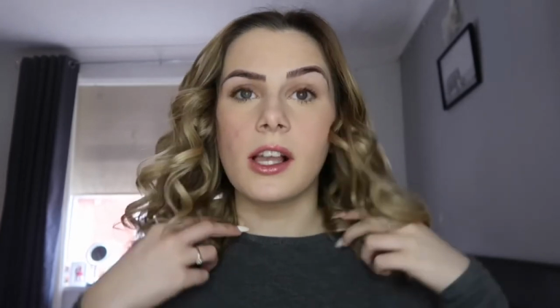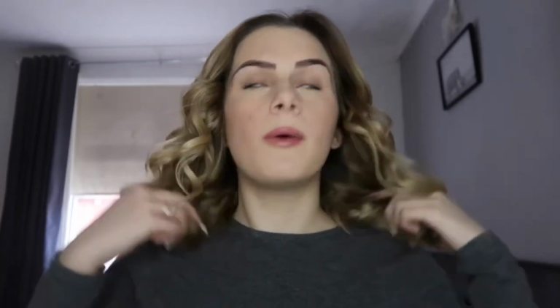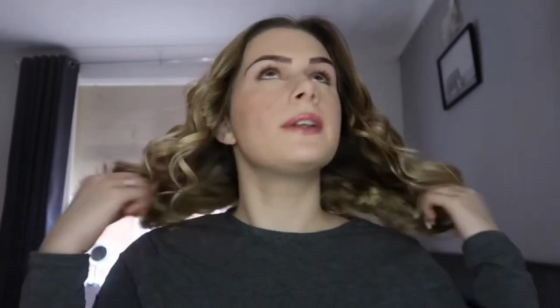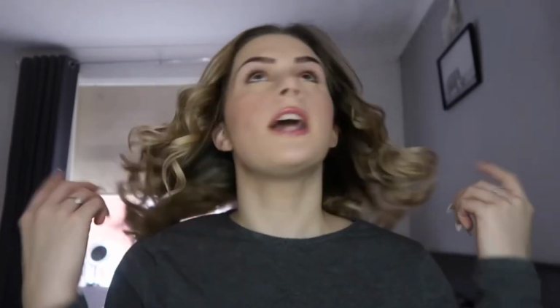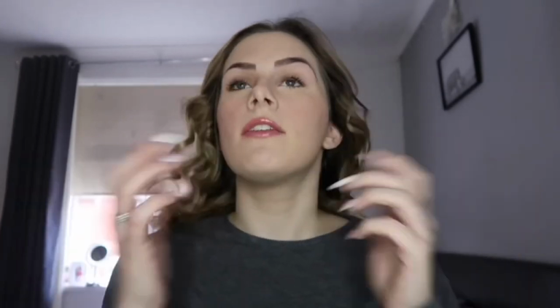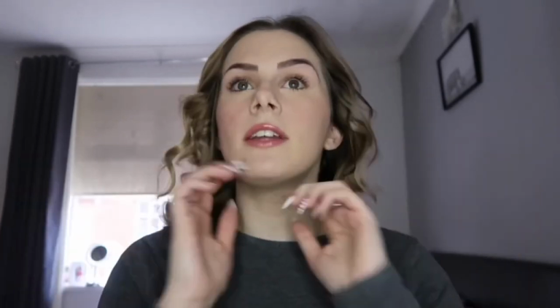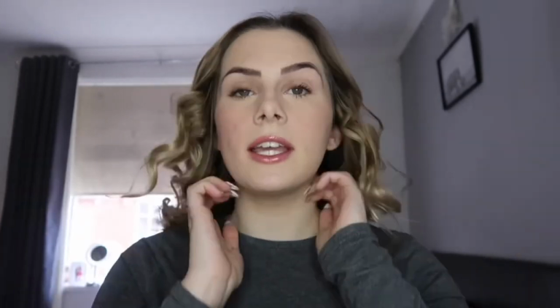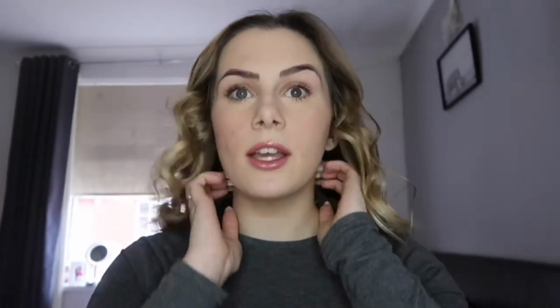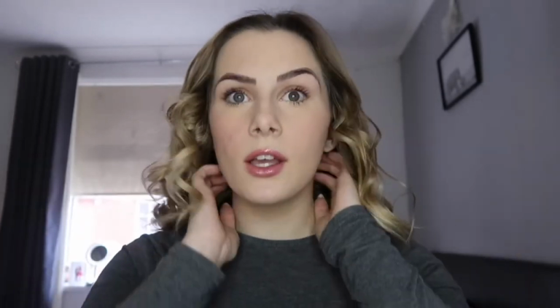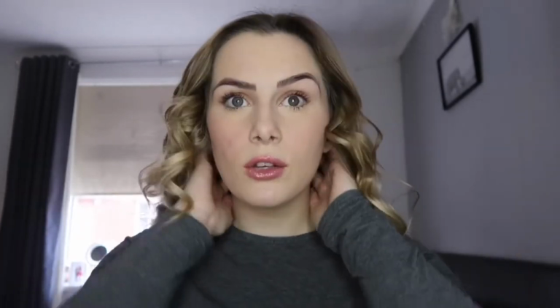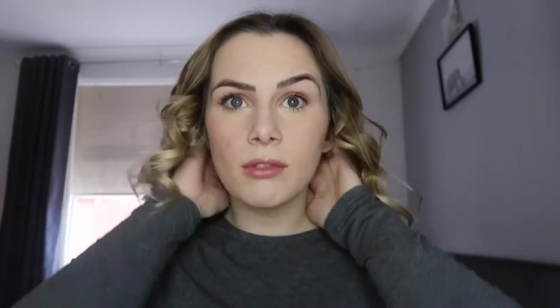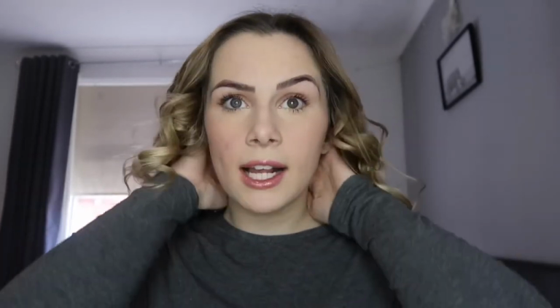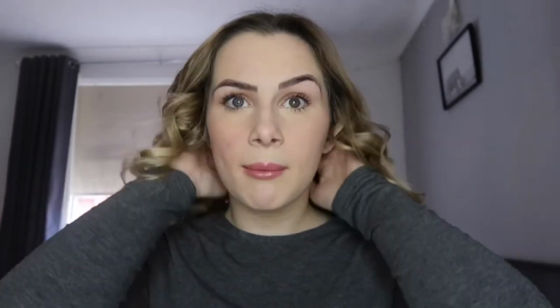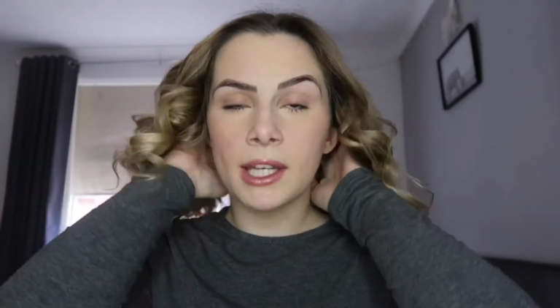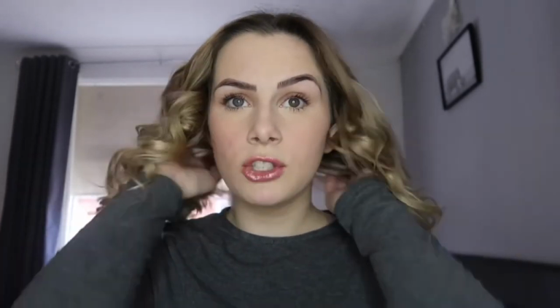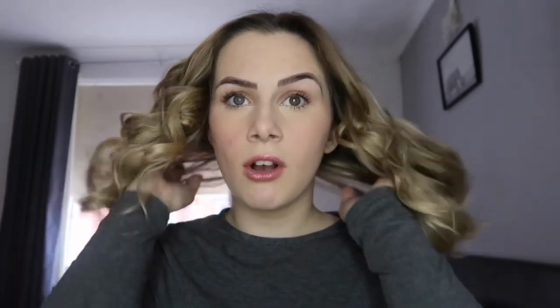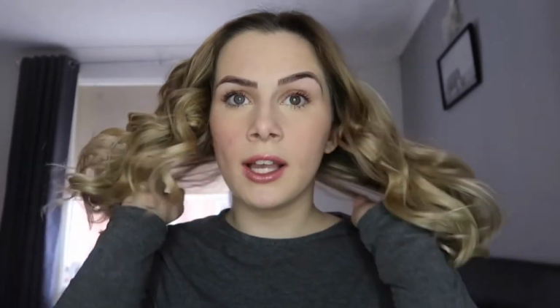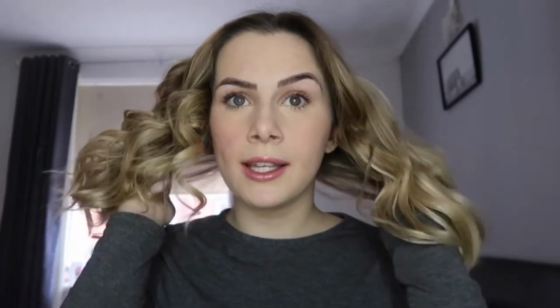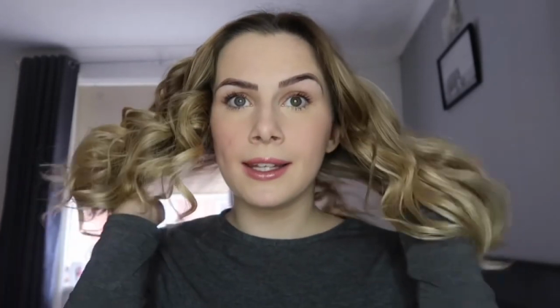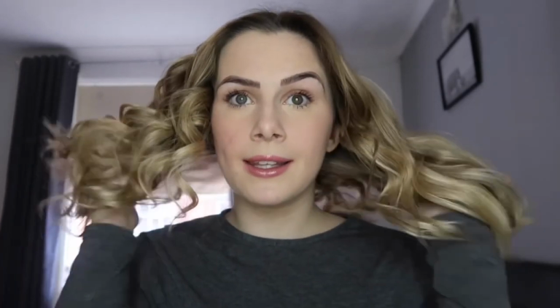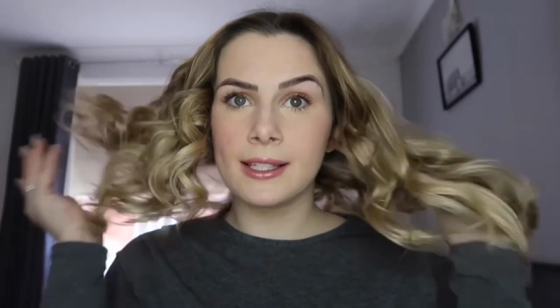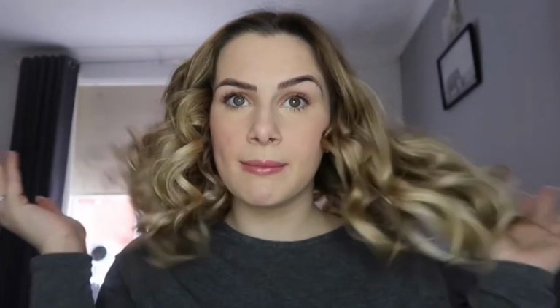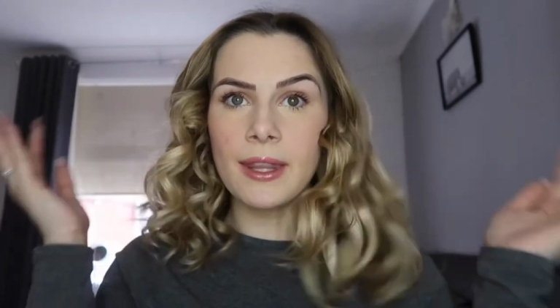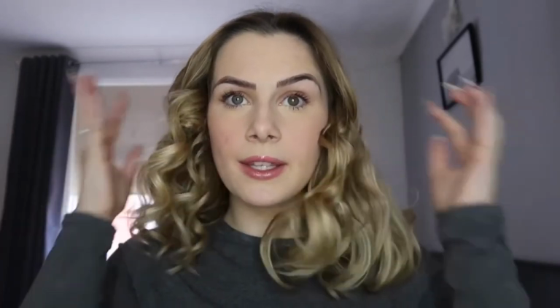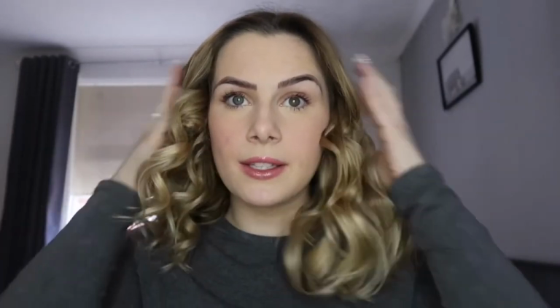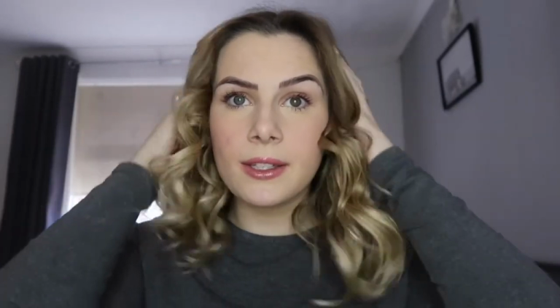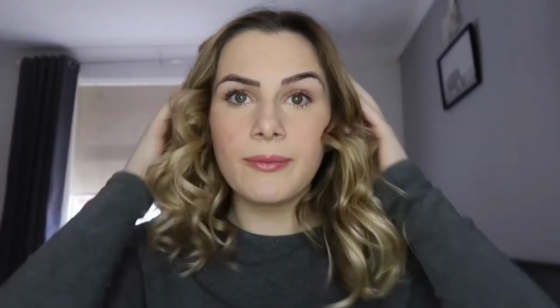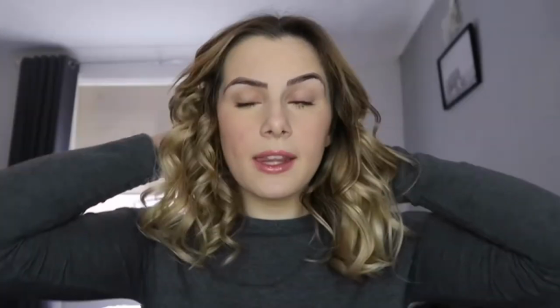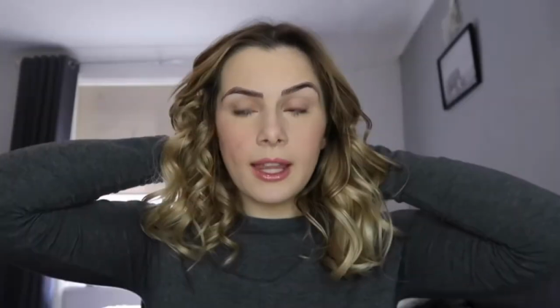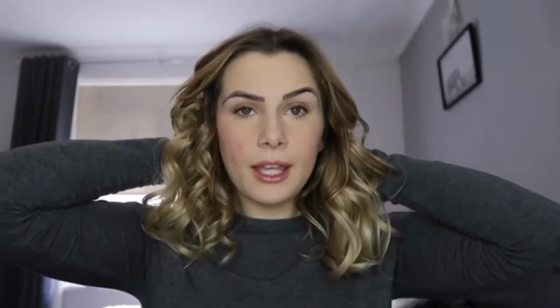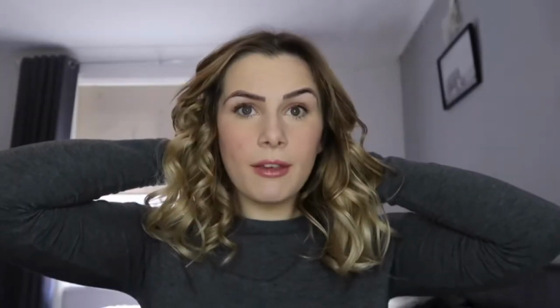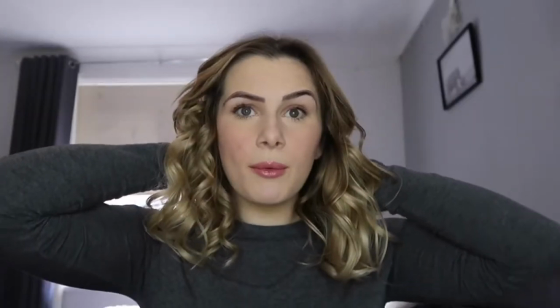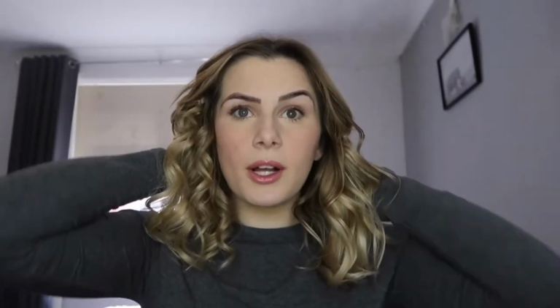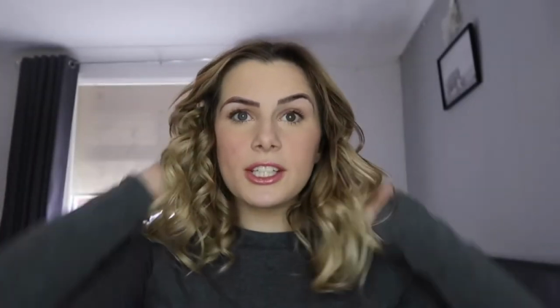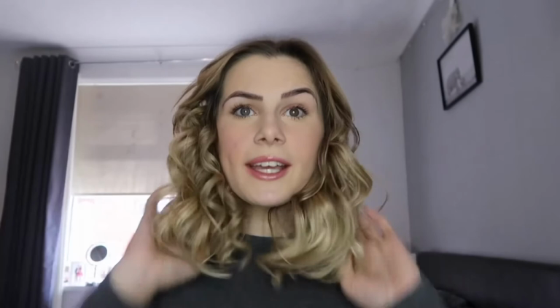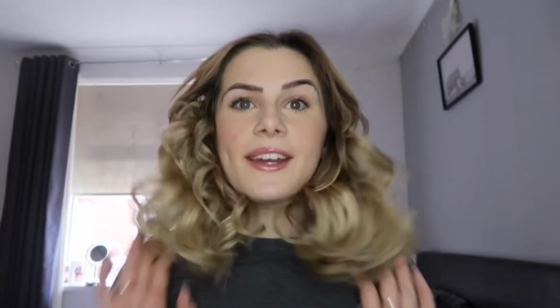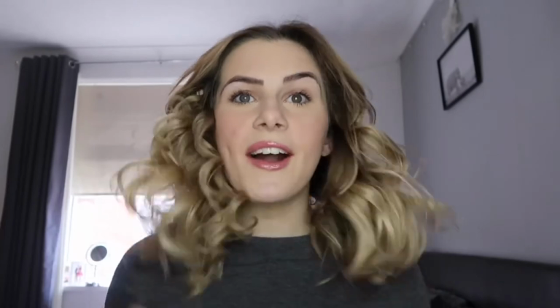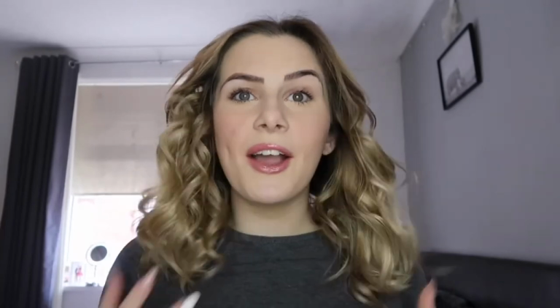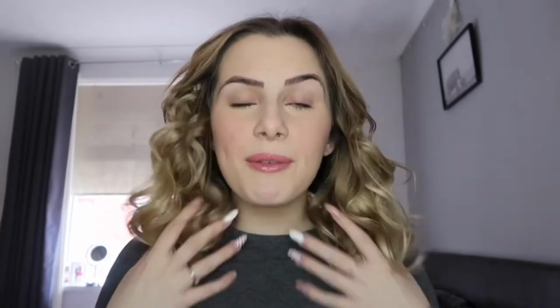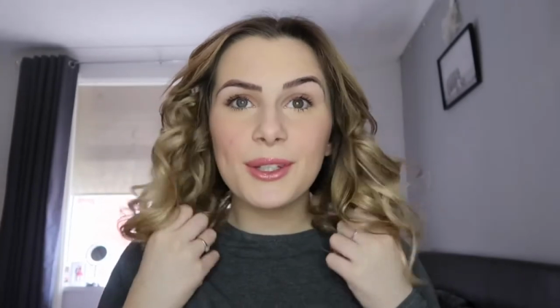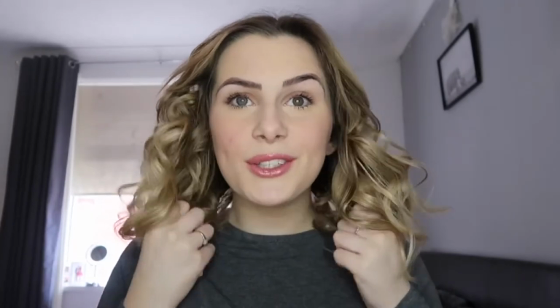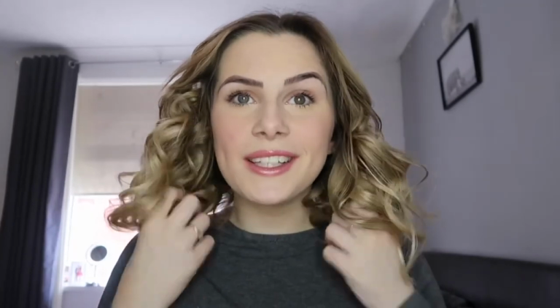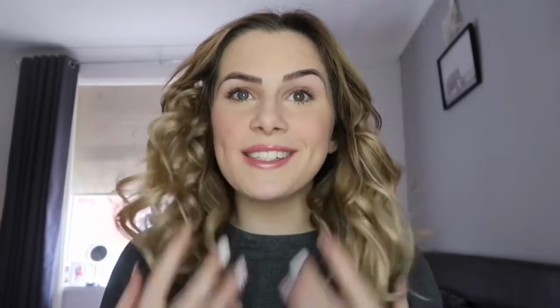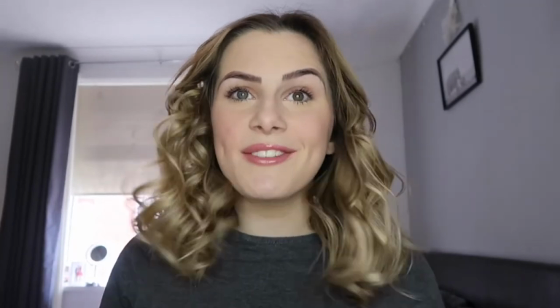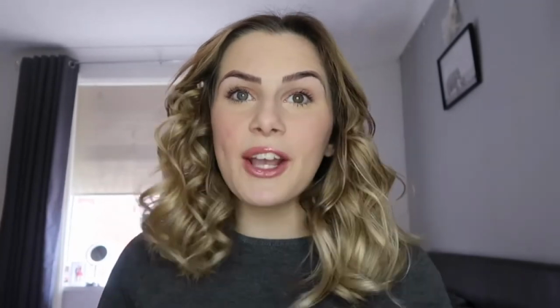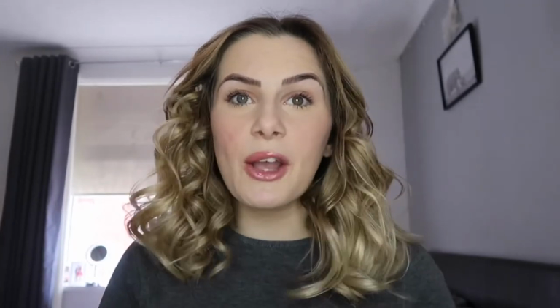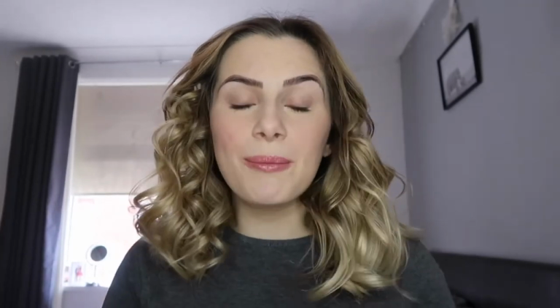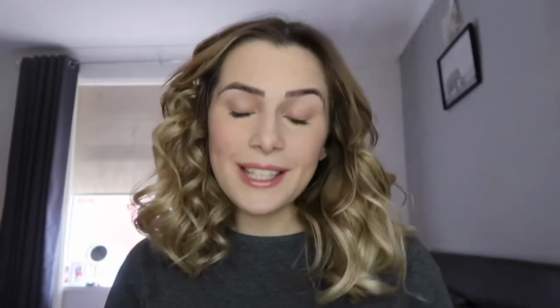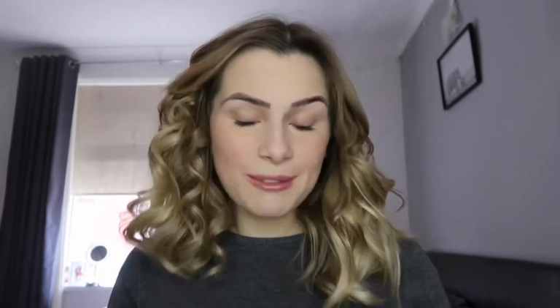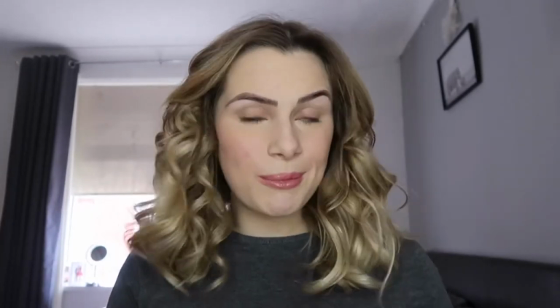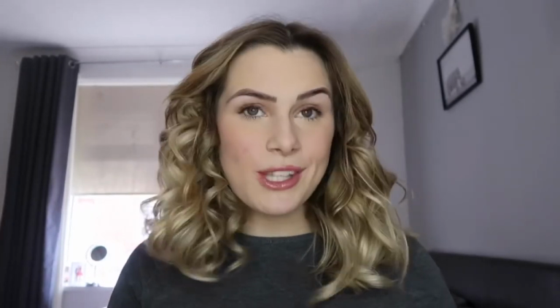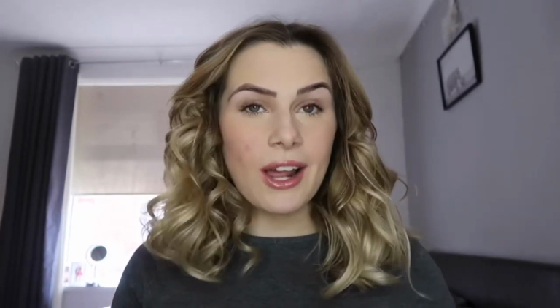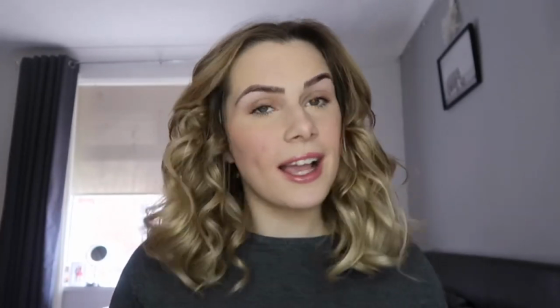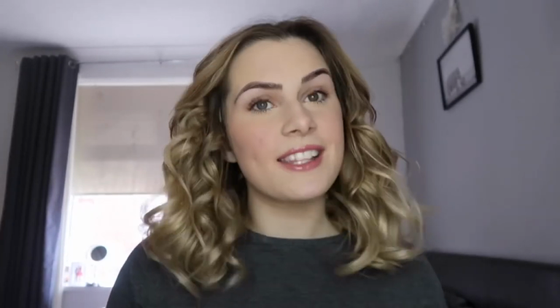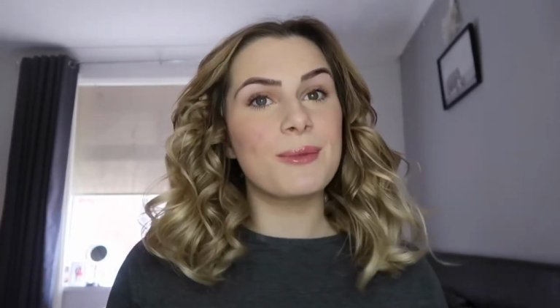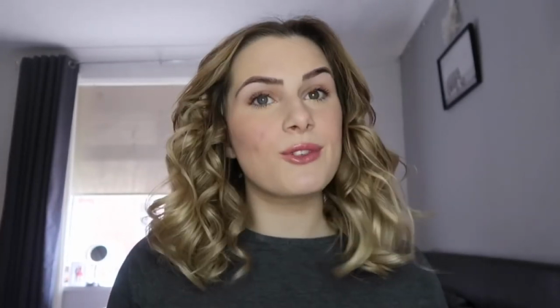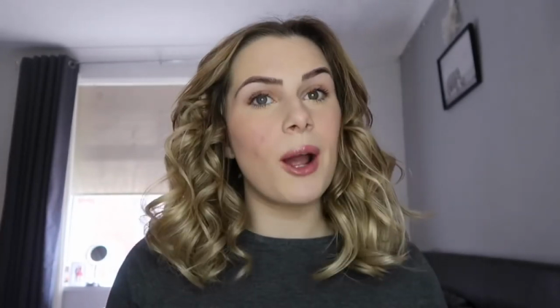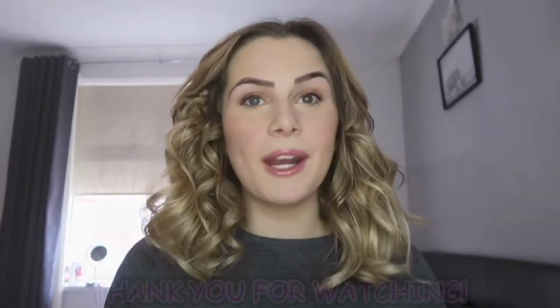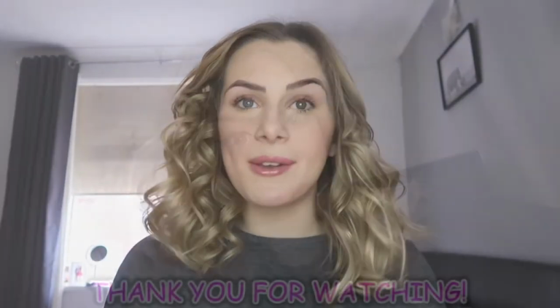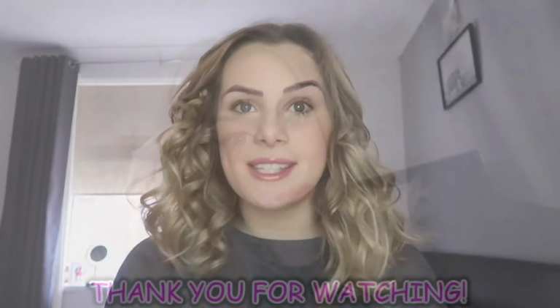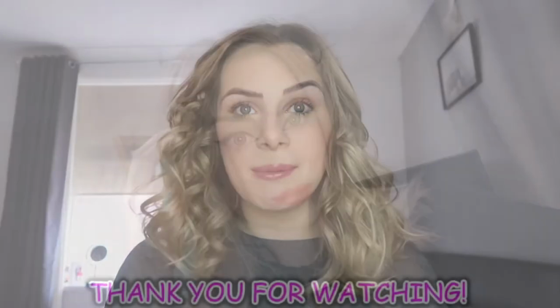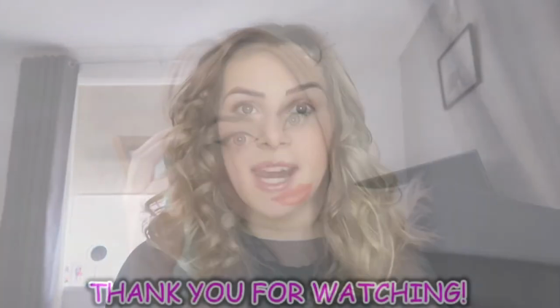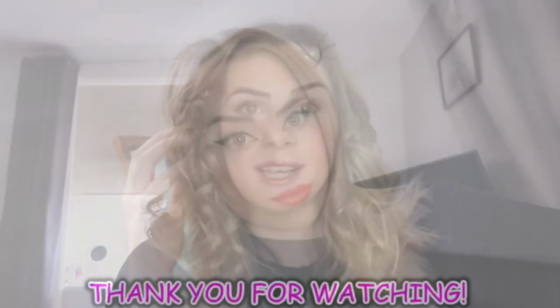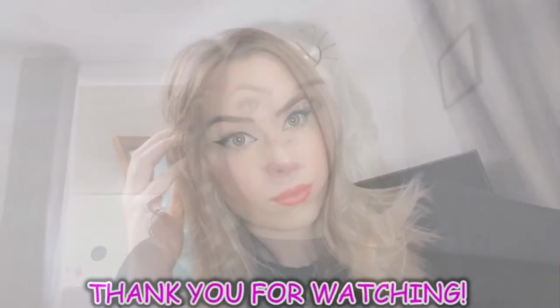I would definitely recommend trying this method. Thank you for watching, I hope you enjoyed this video. Please remember to like and subscribe and I'll see you in my next one.